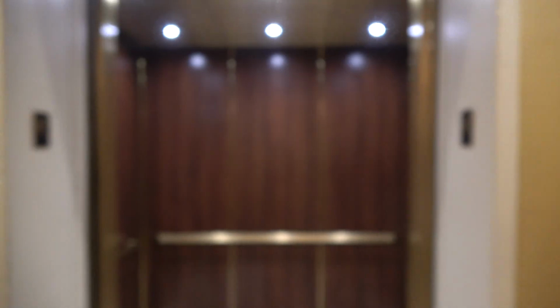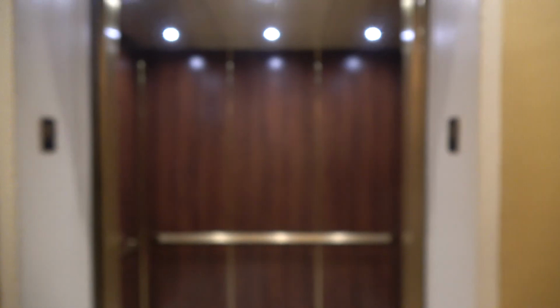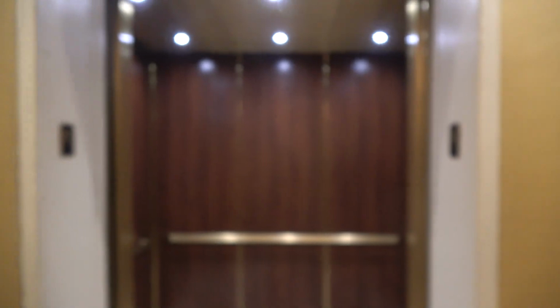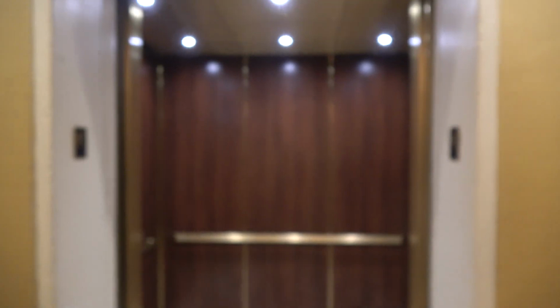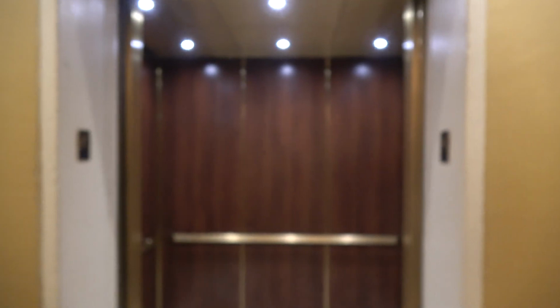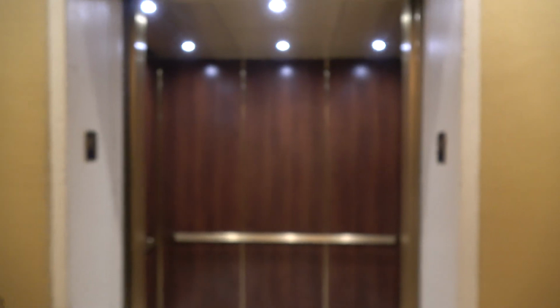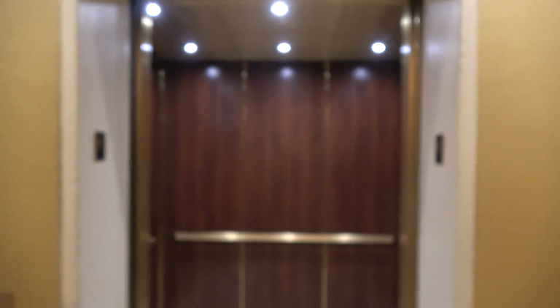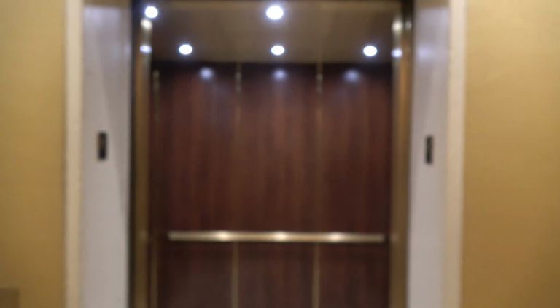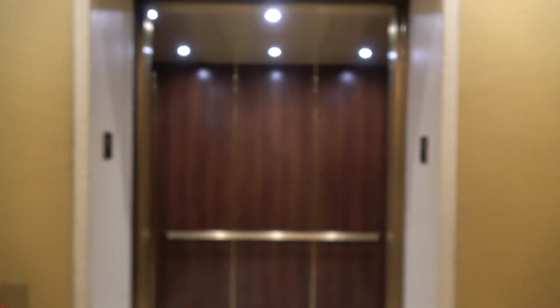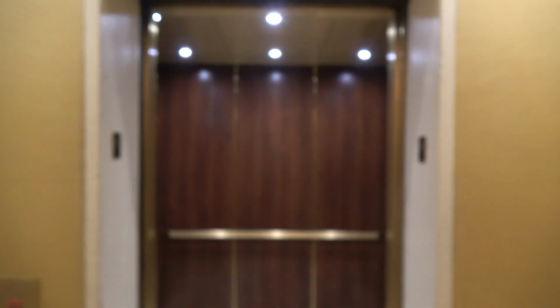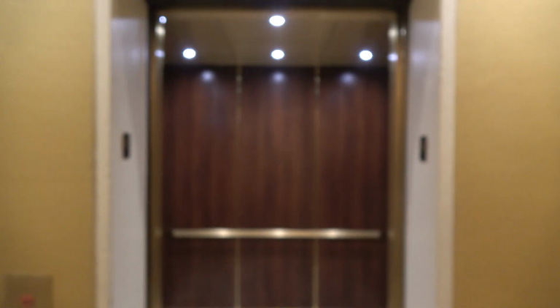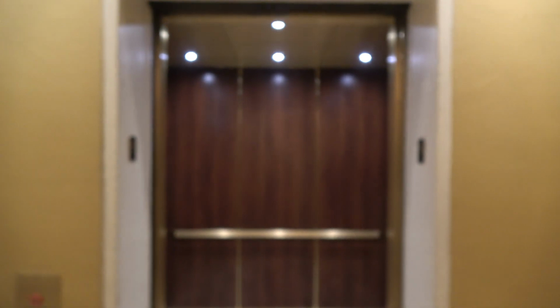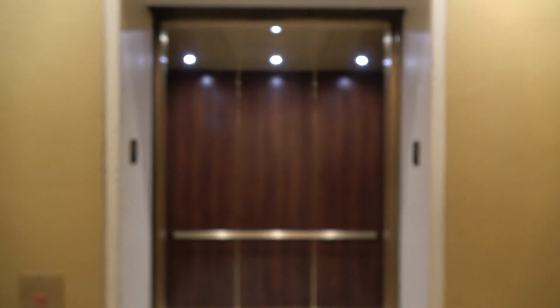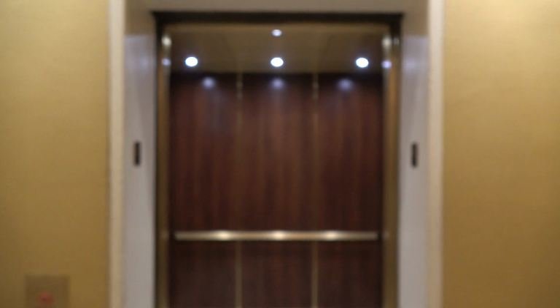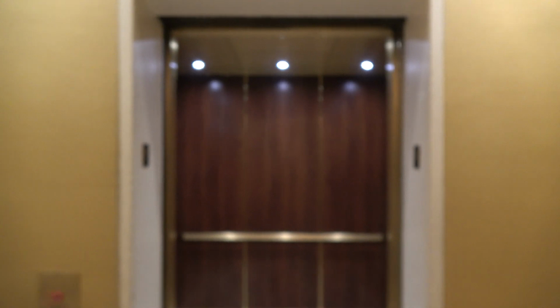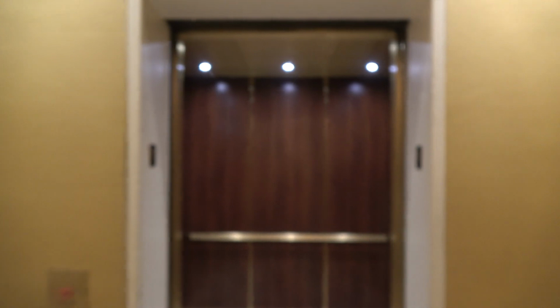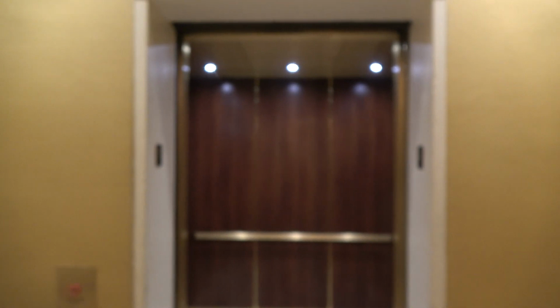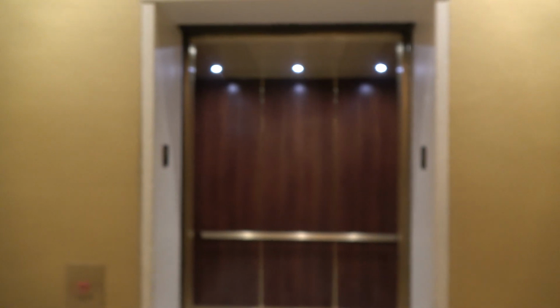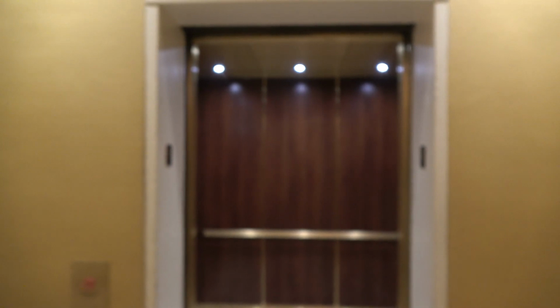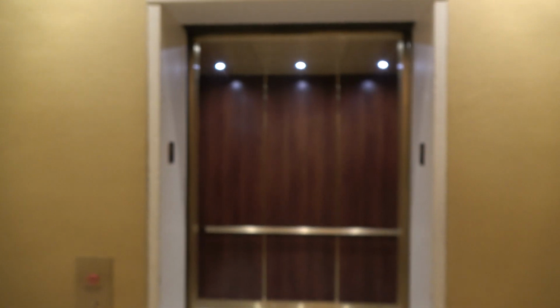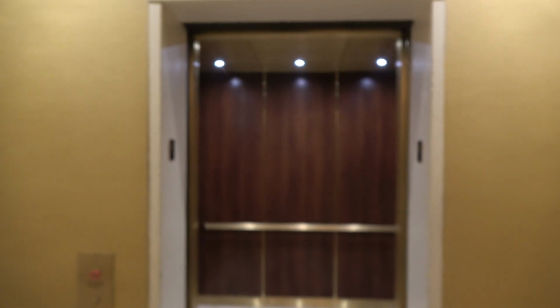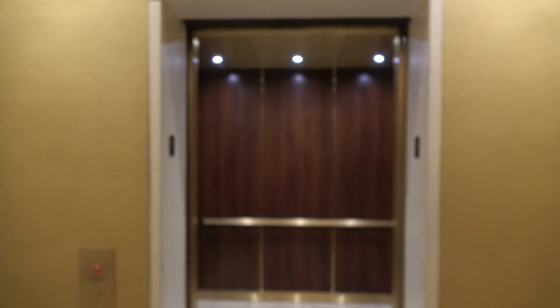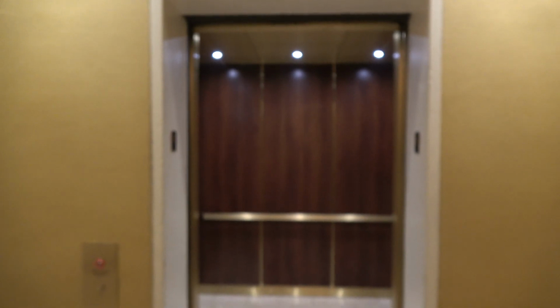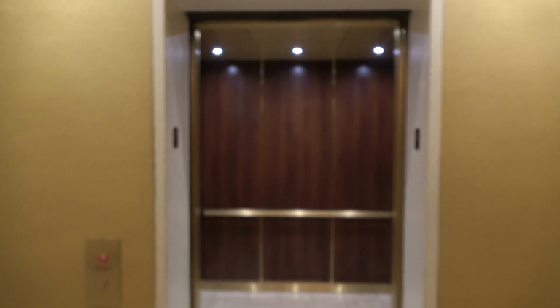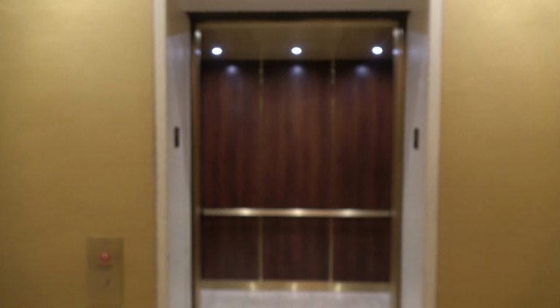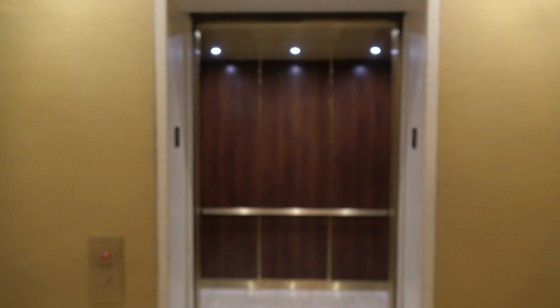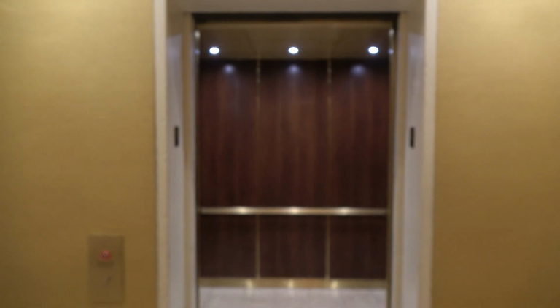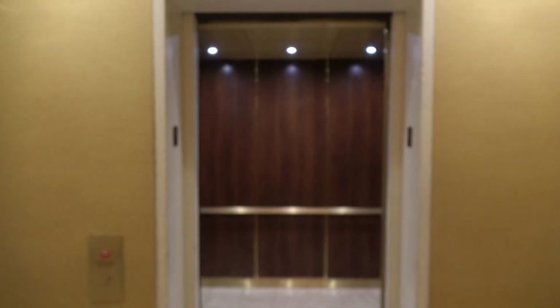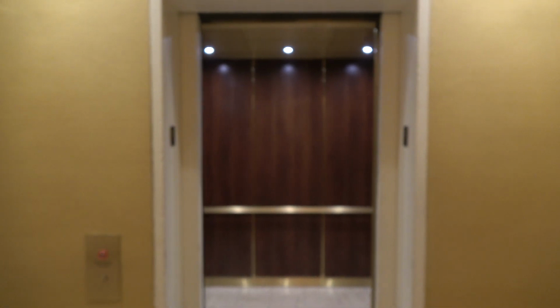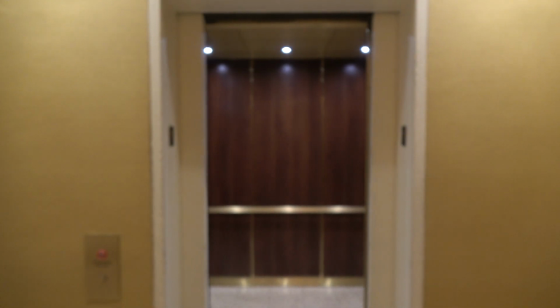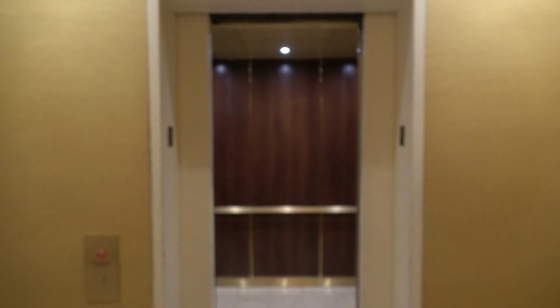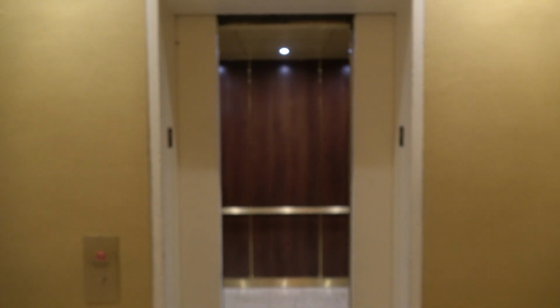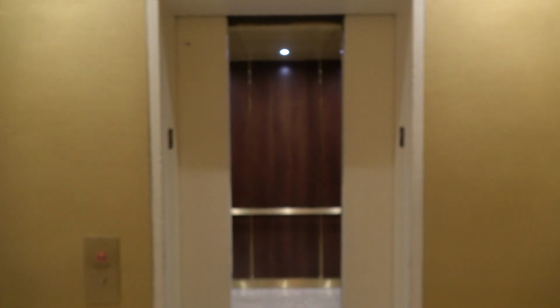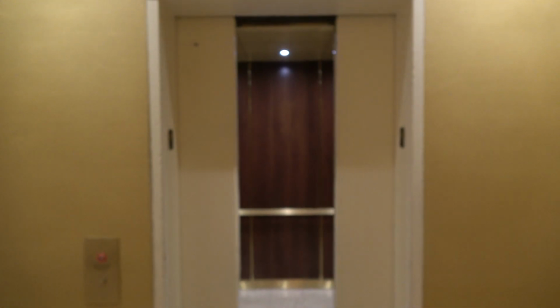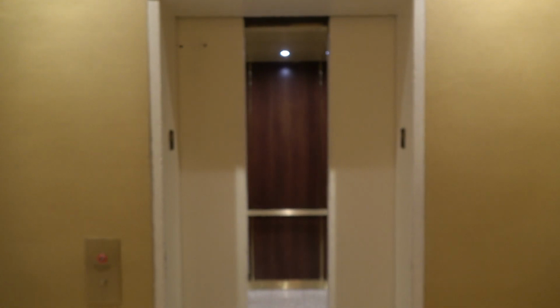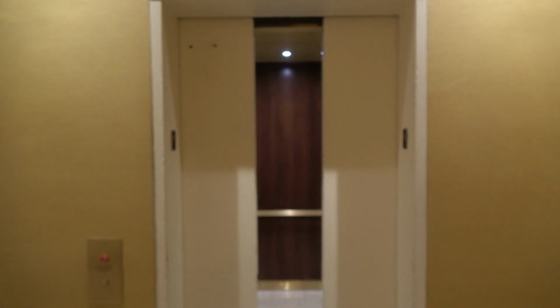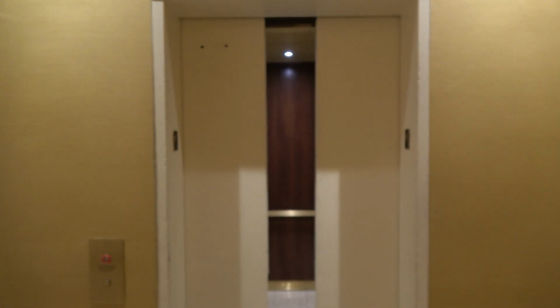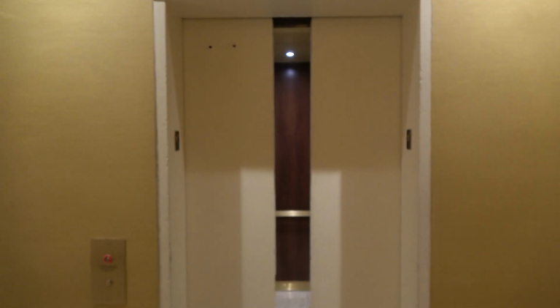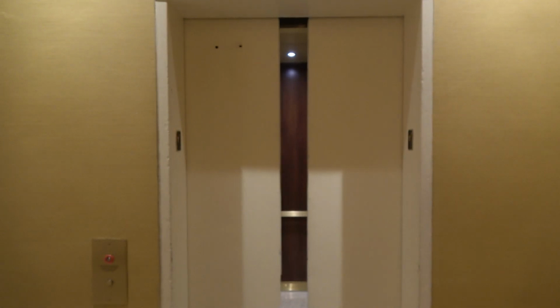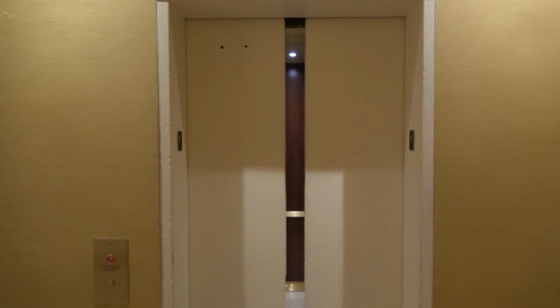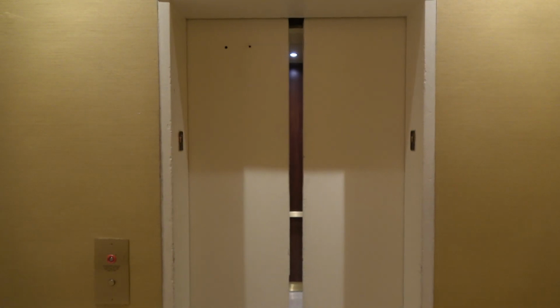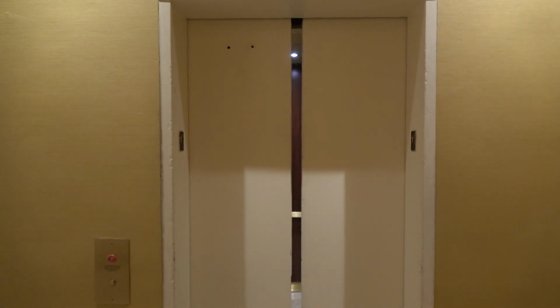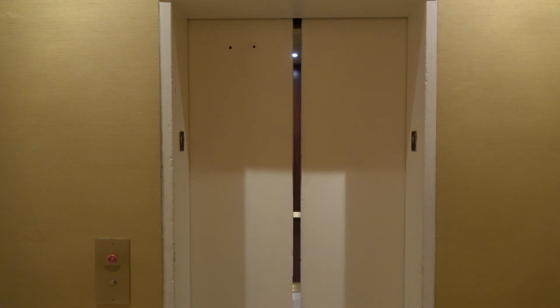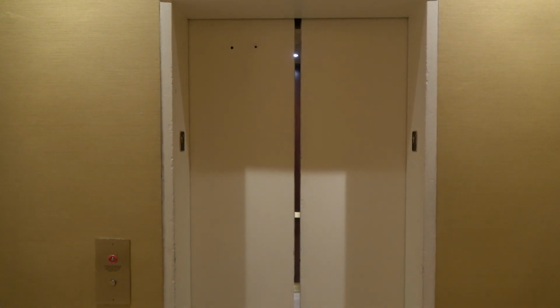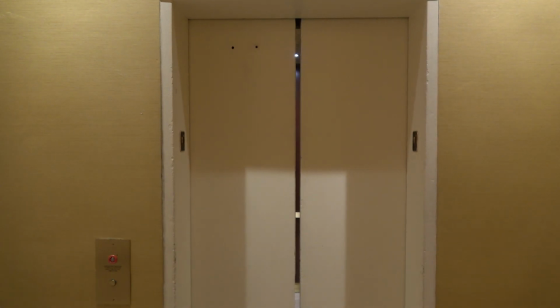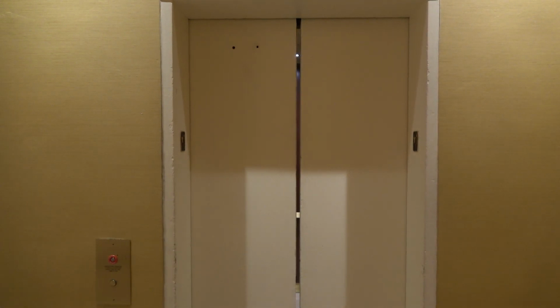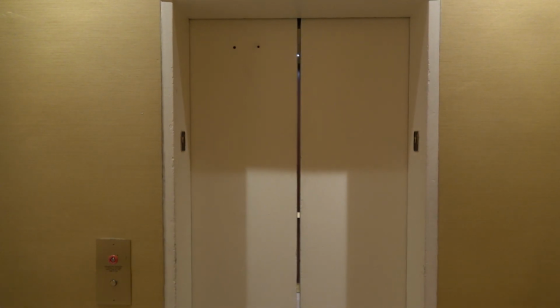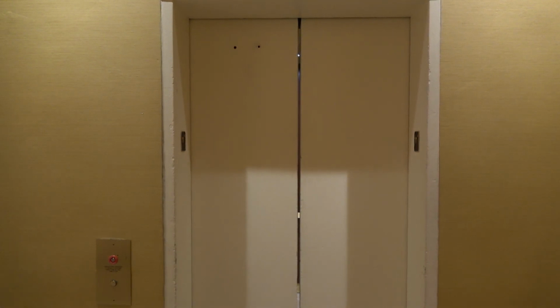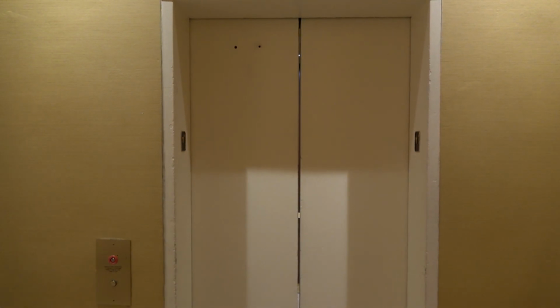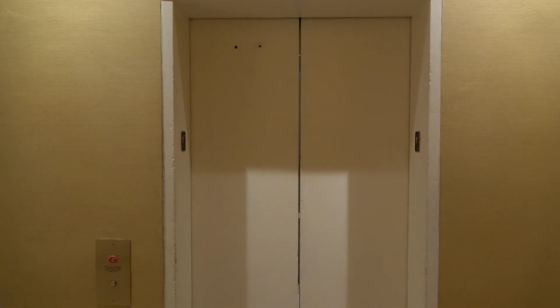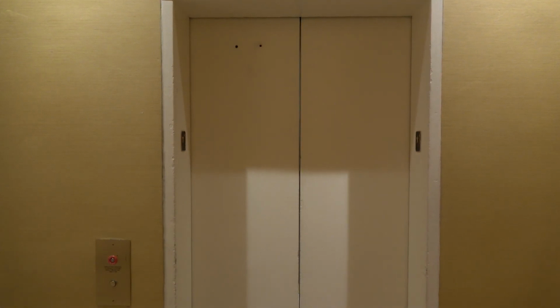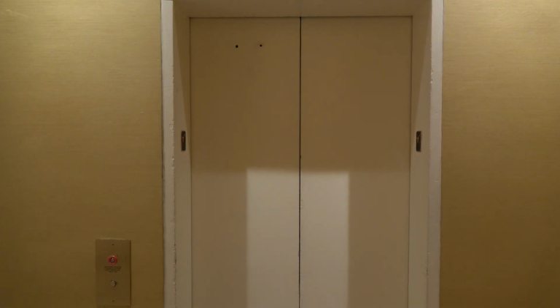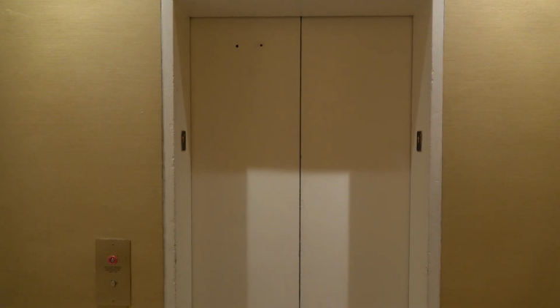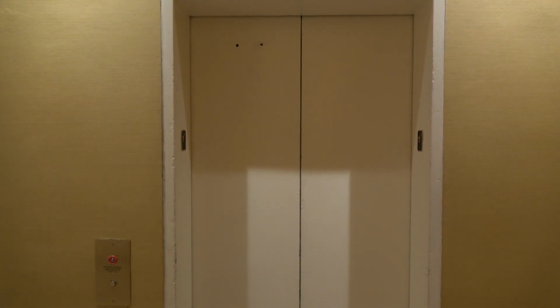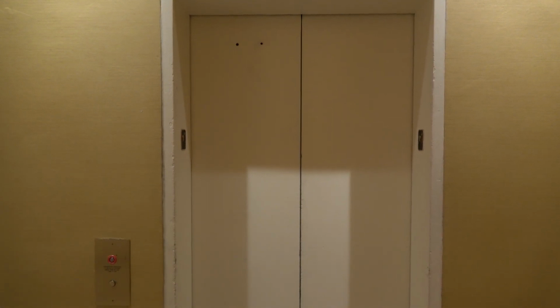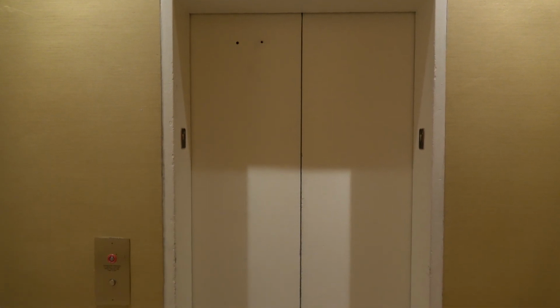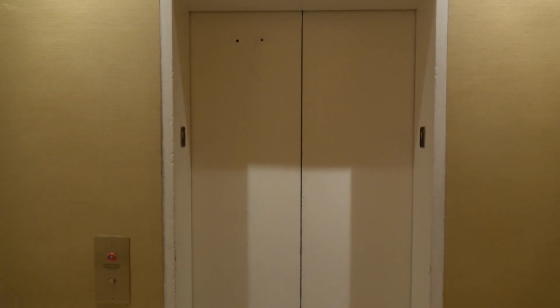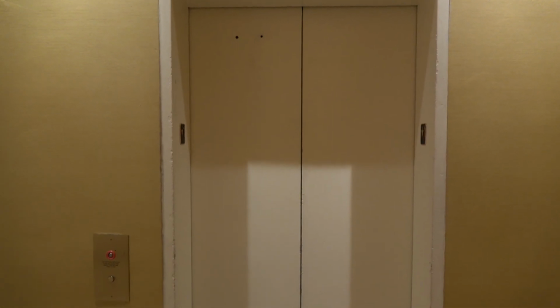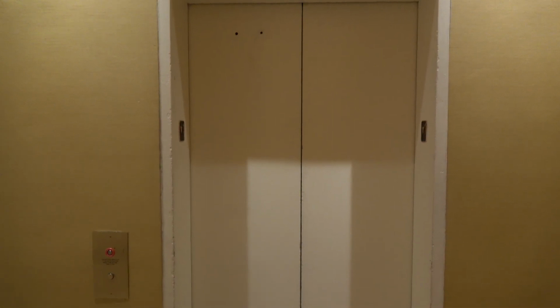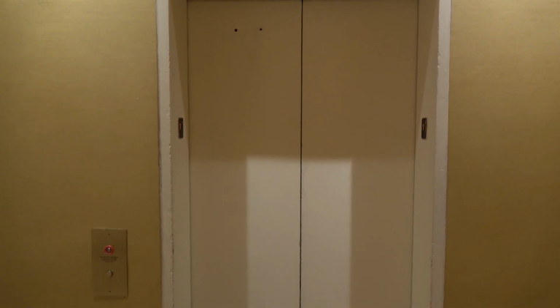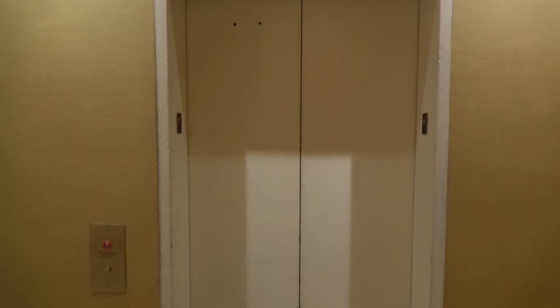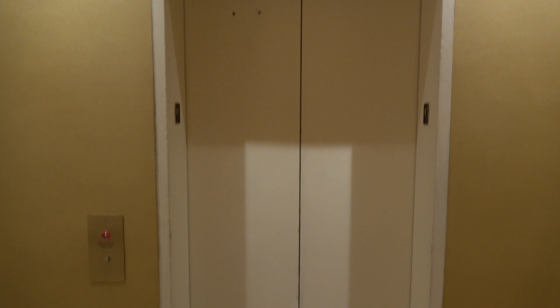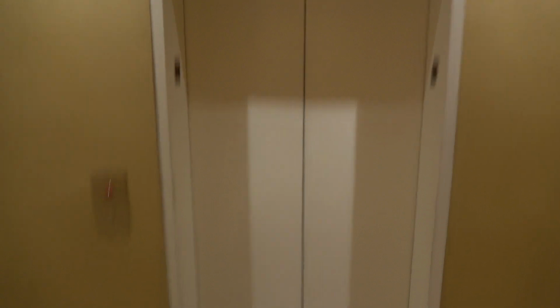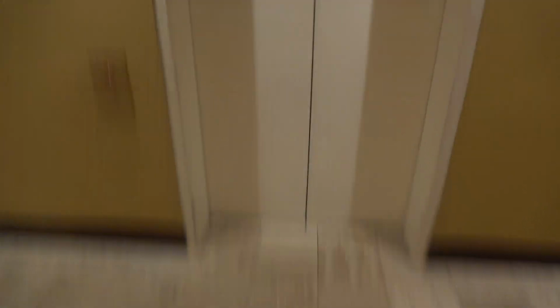It's just like the hotel elevator — there it goes, and that's it.